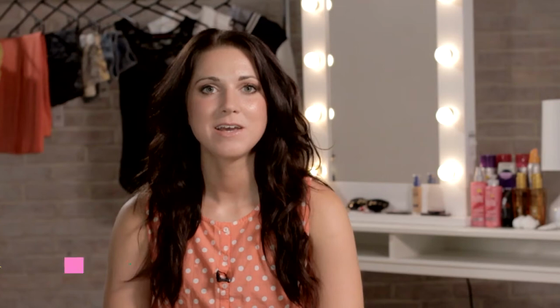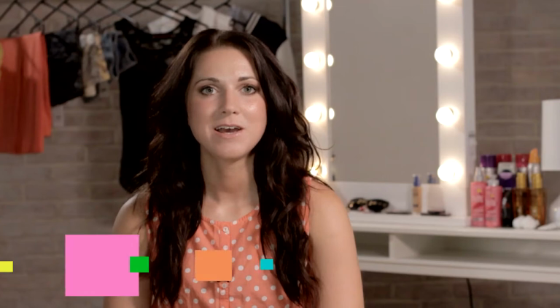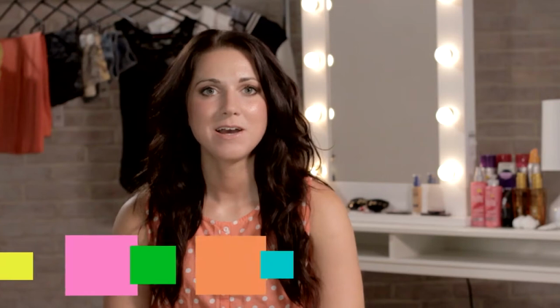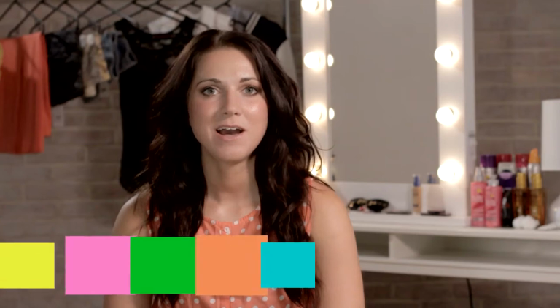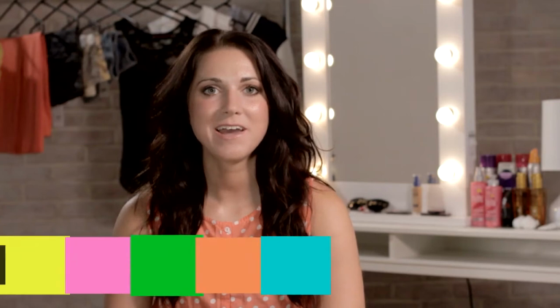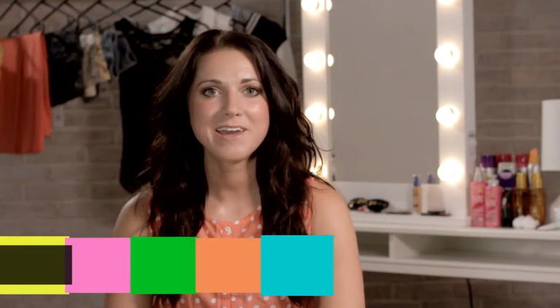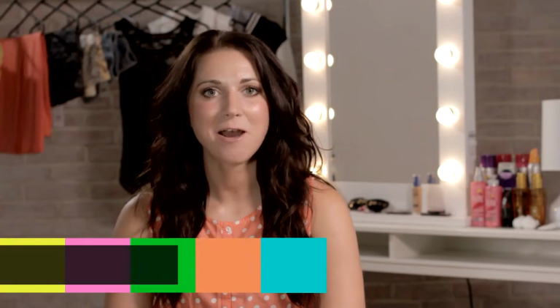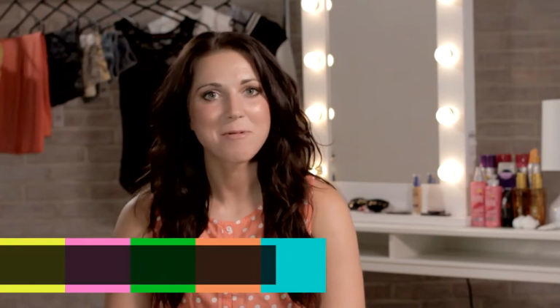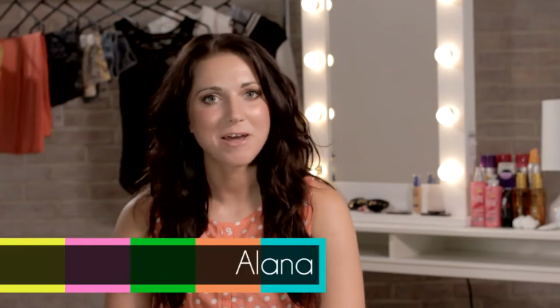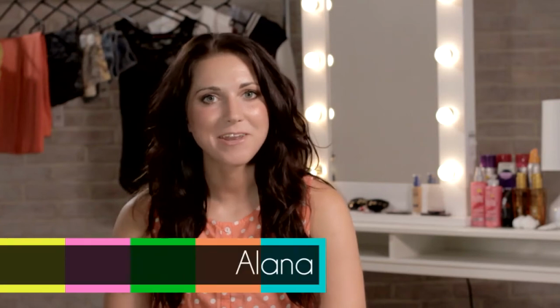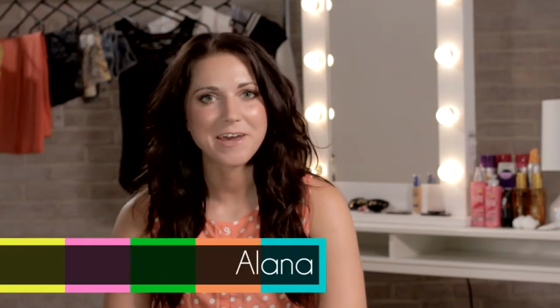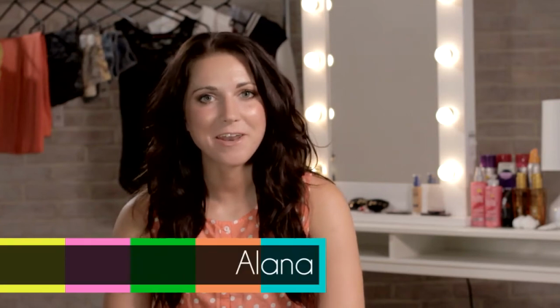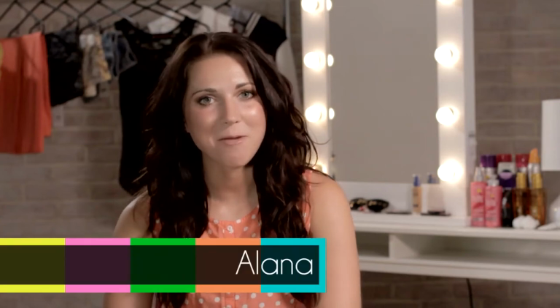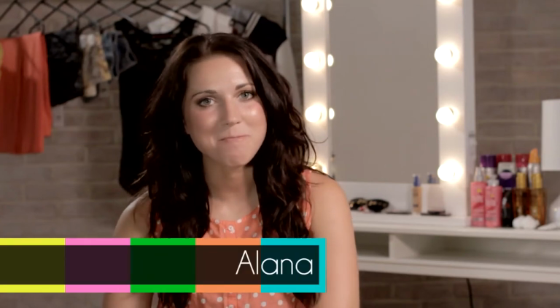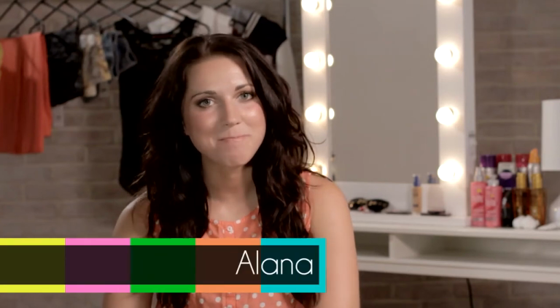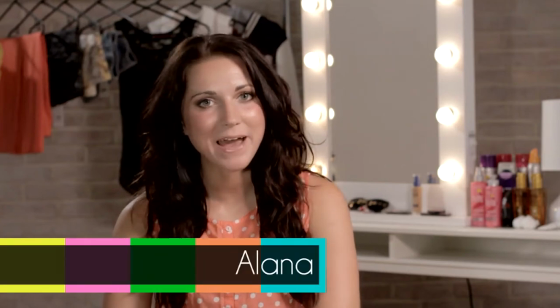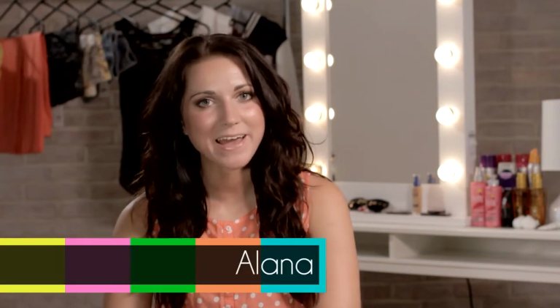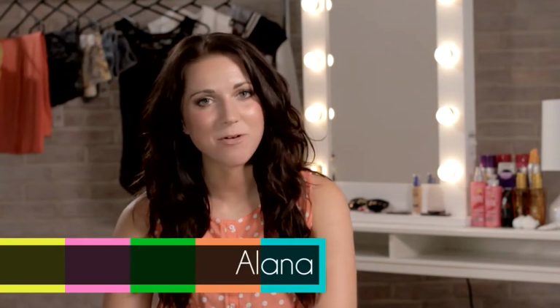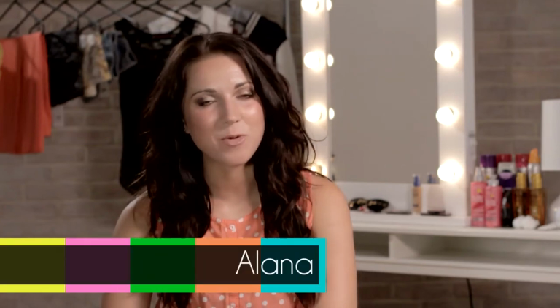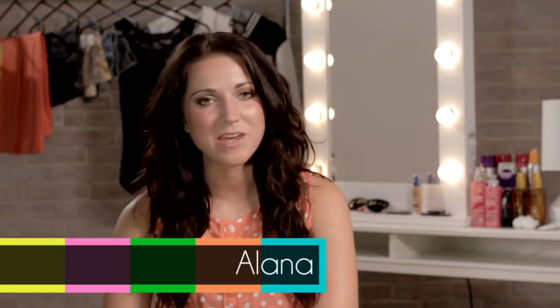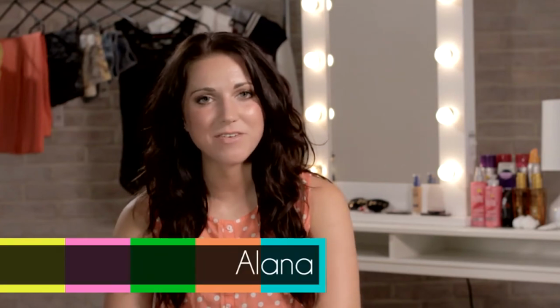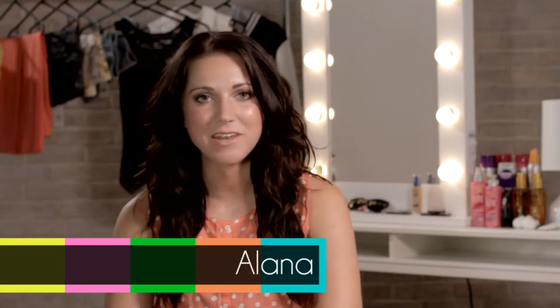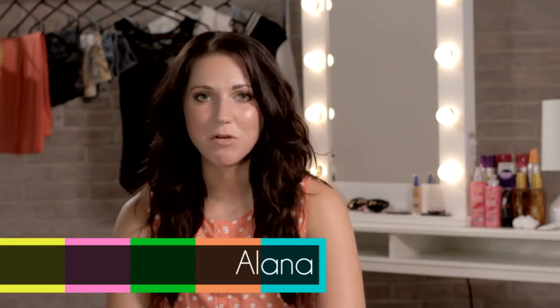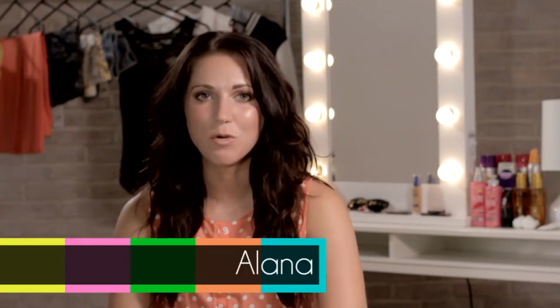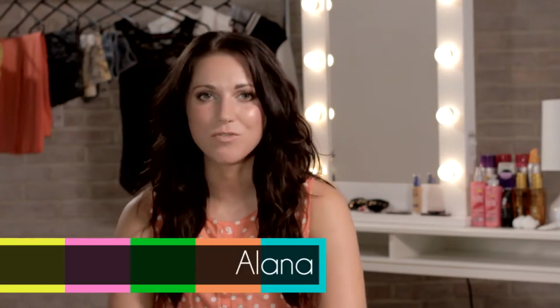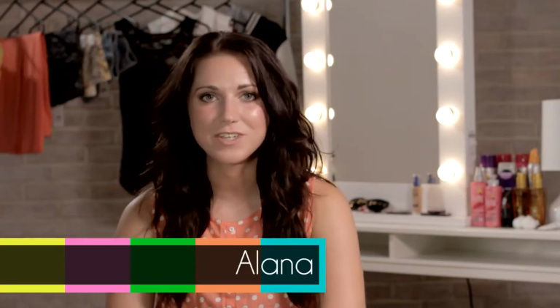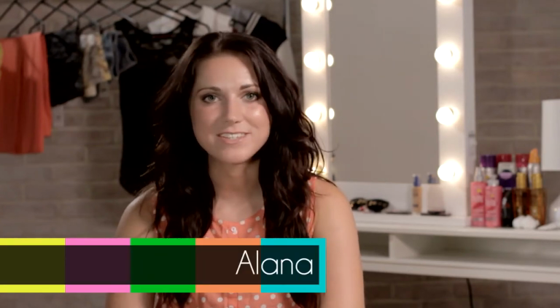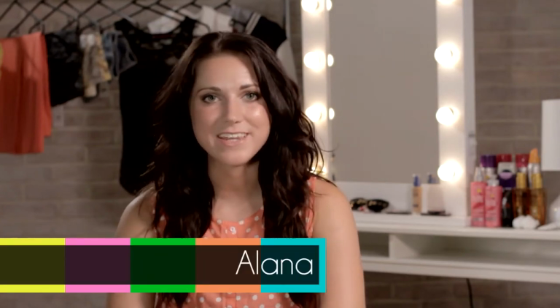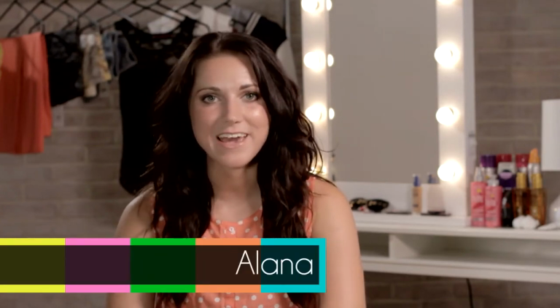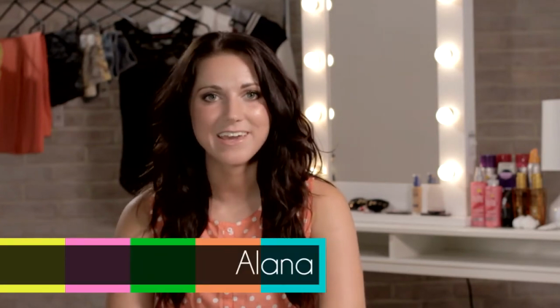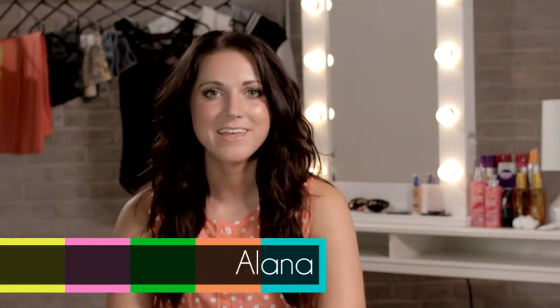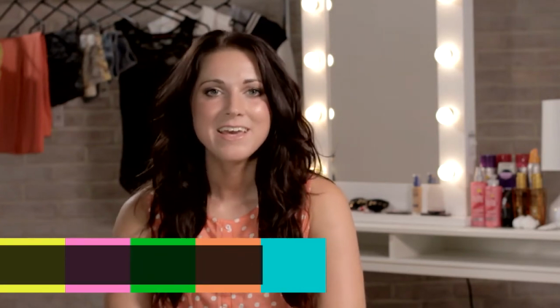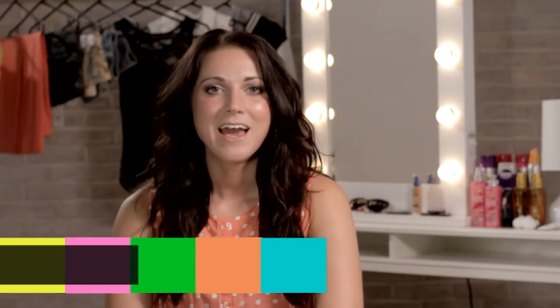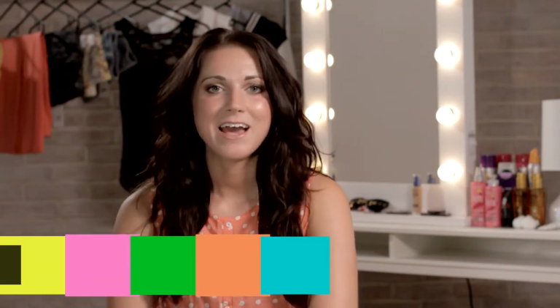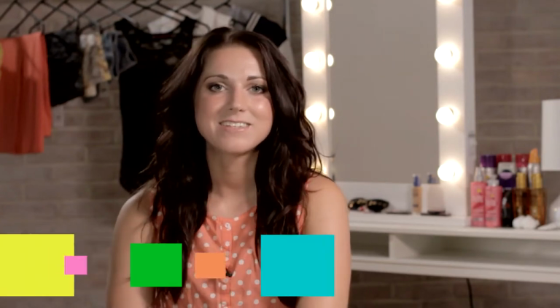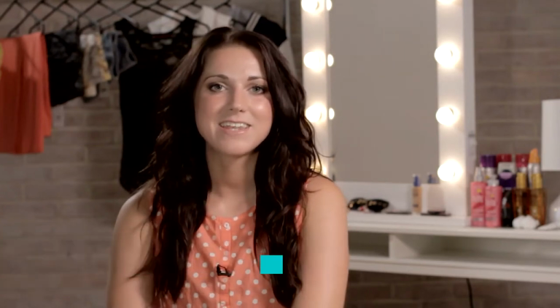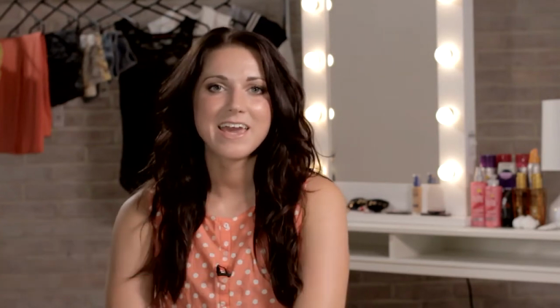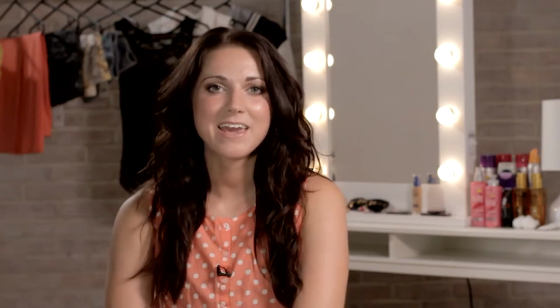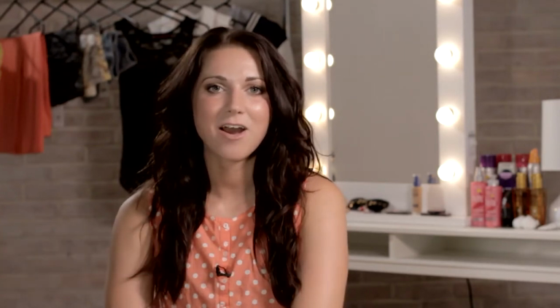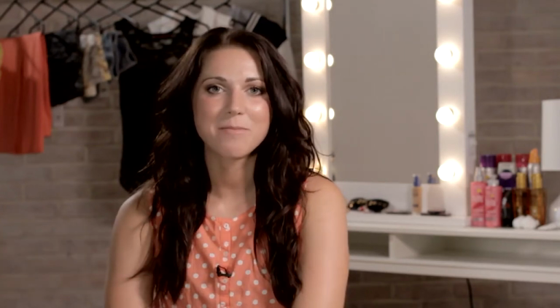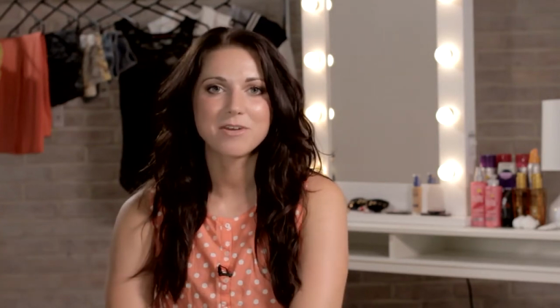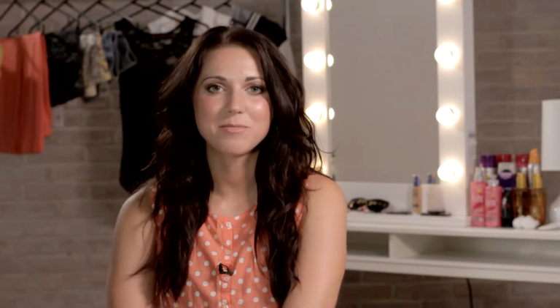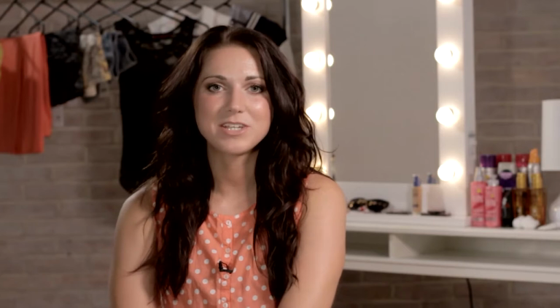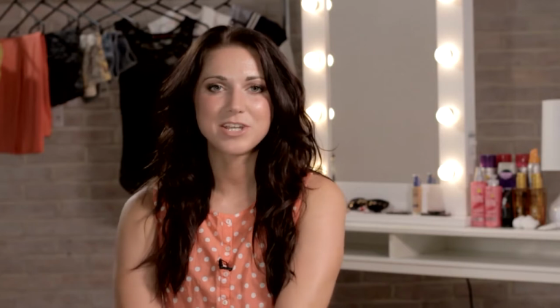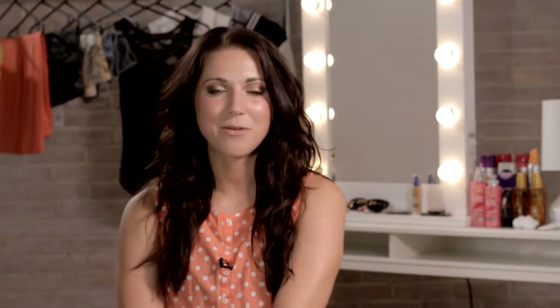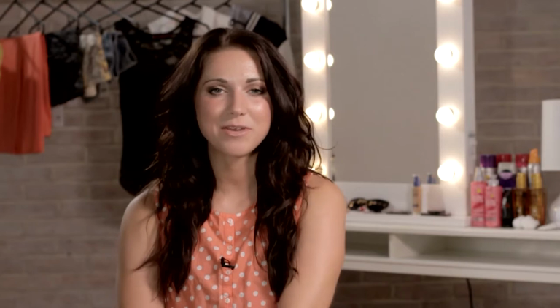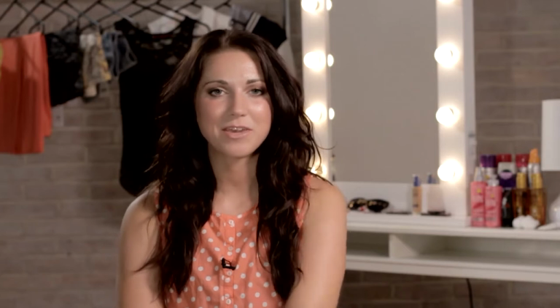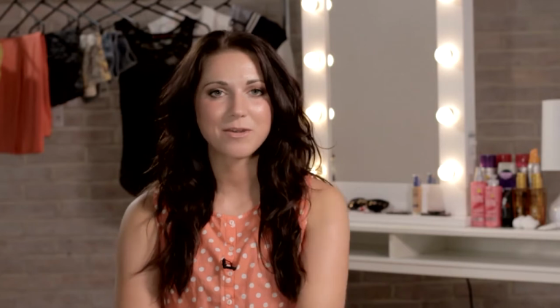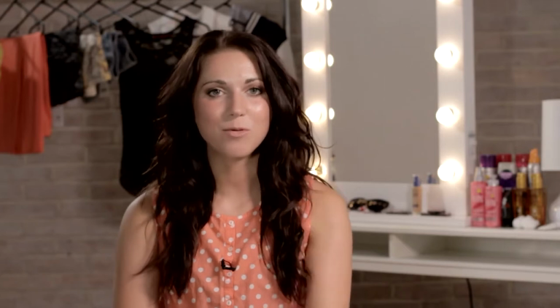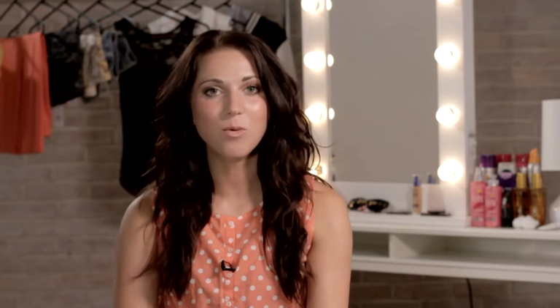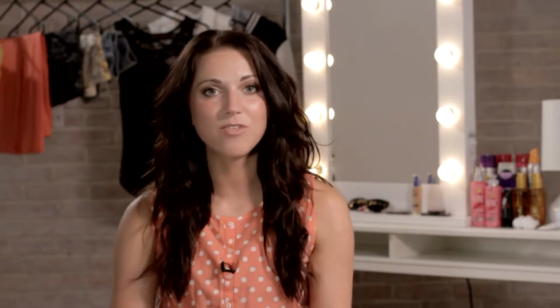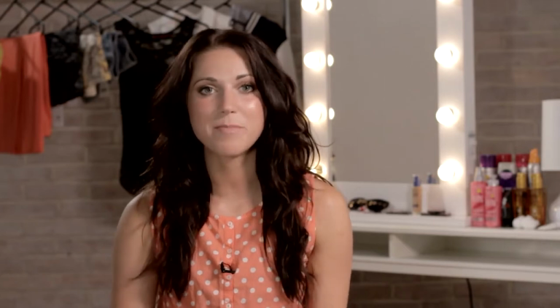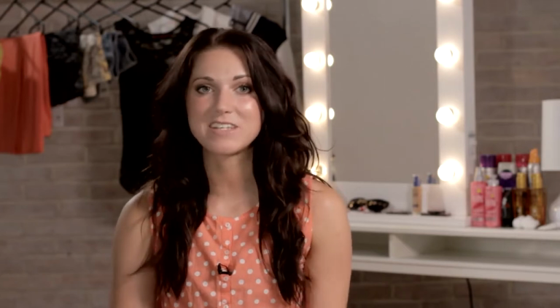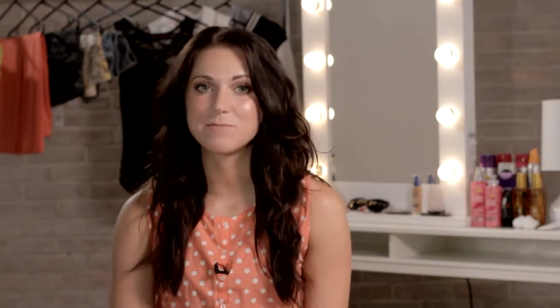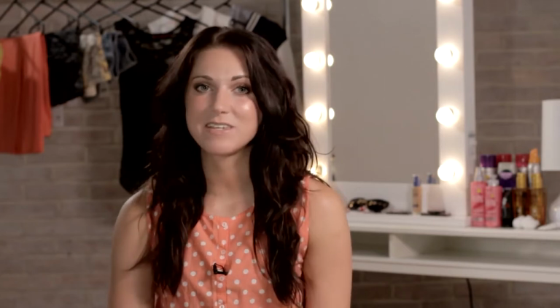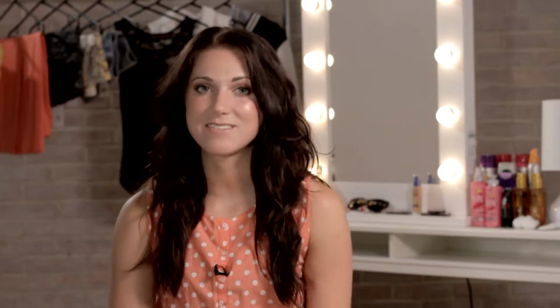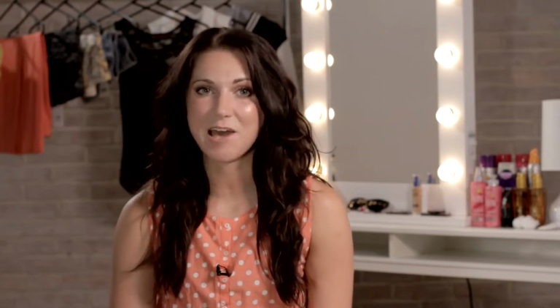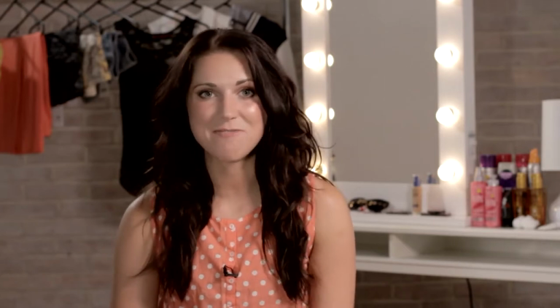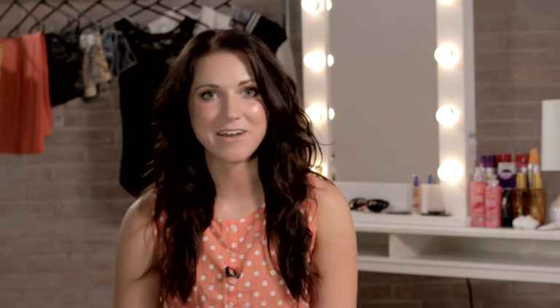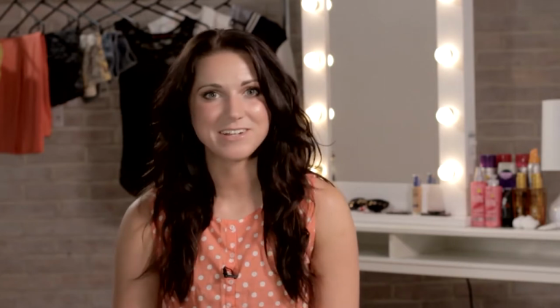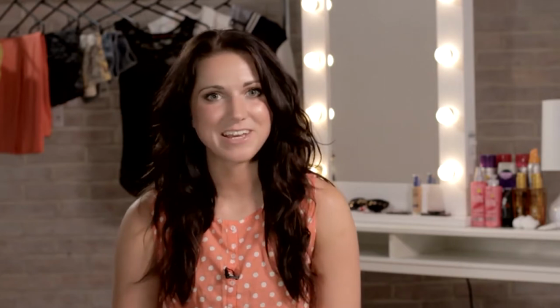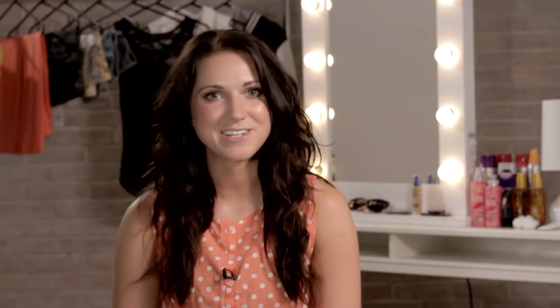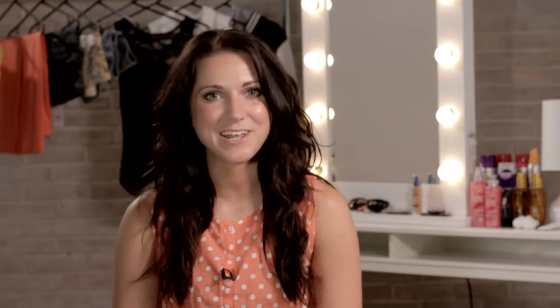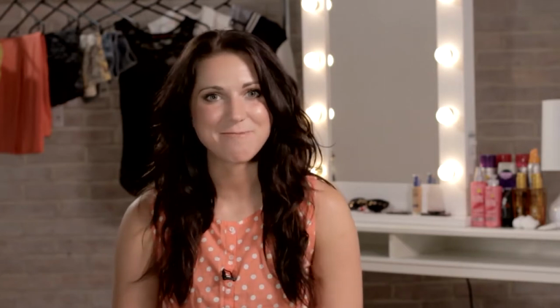Hi, I'm Alana and I'm back with another haul for you today. Today I'm going to be showing you all of the best bits that I found in H&M.